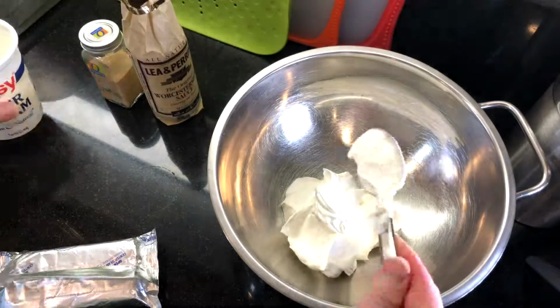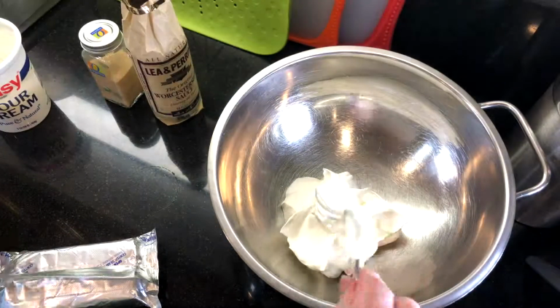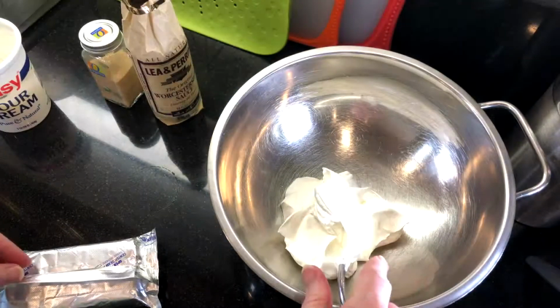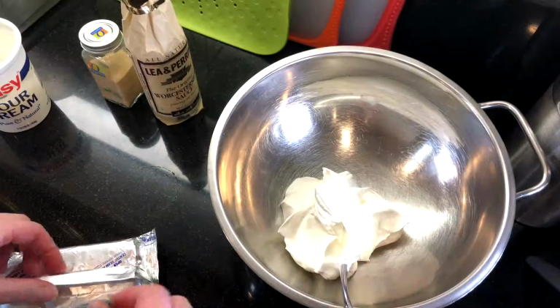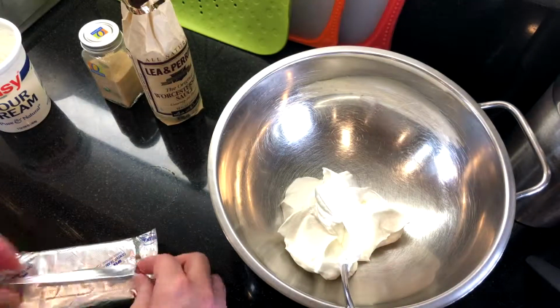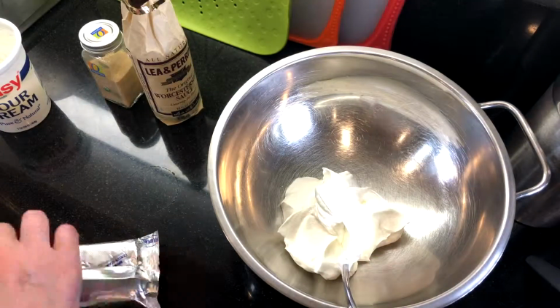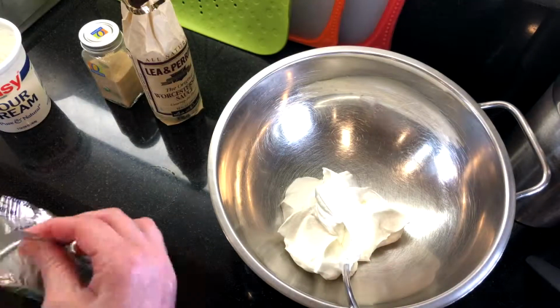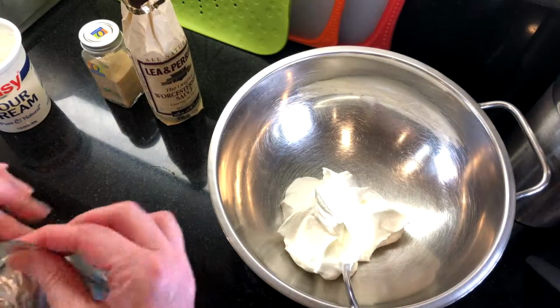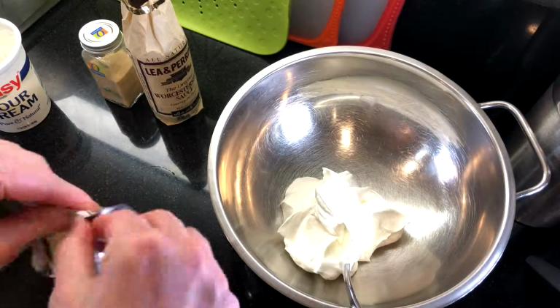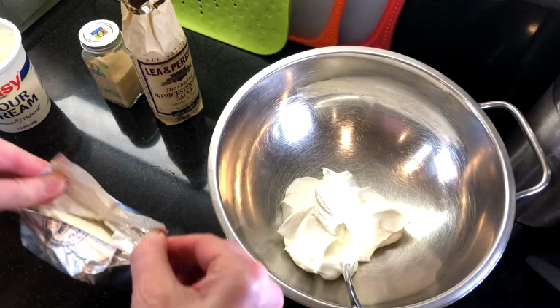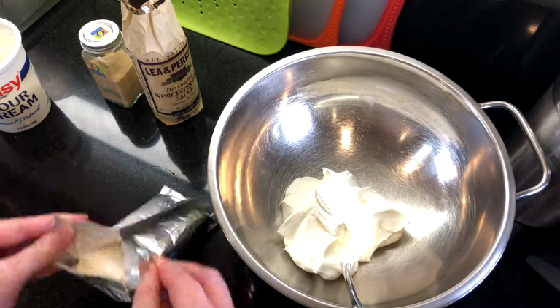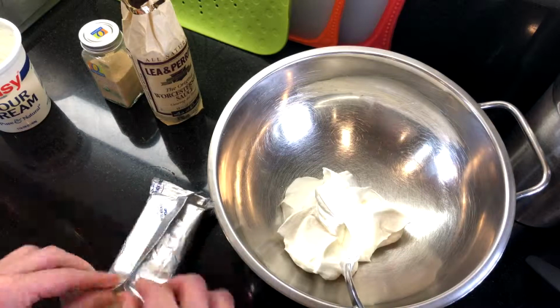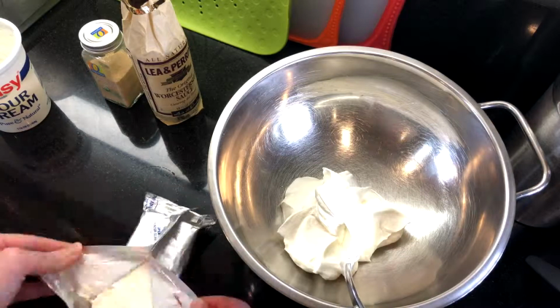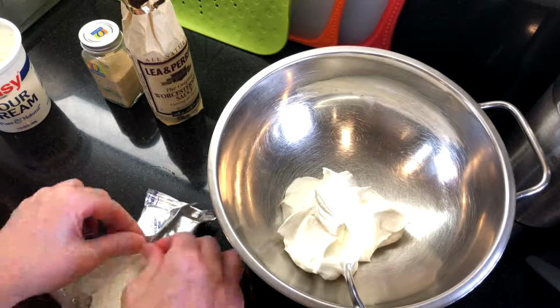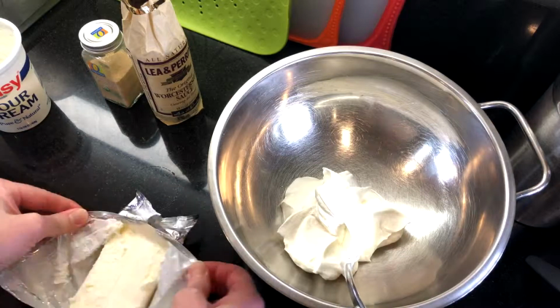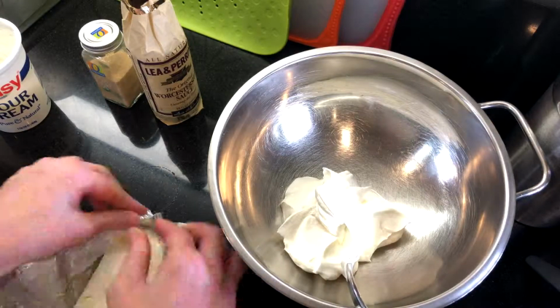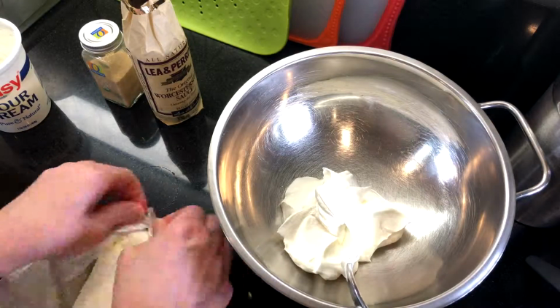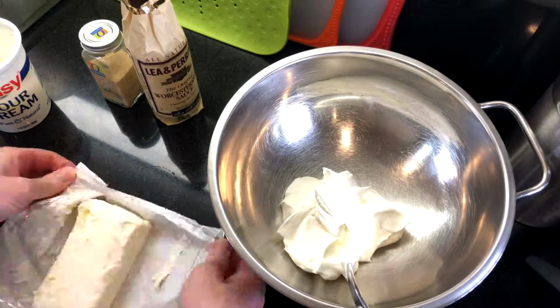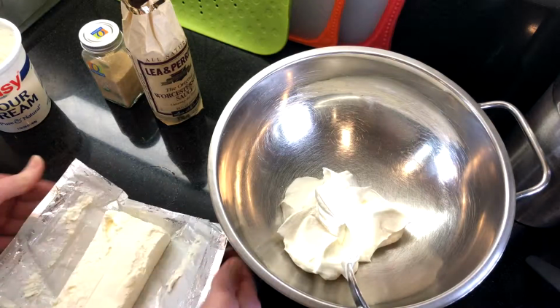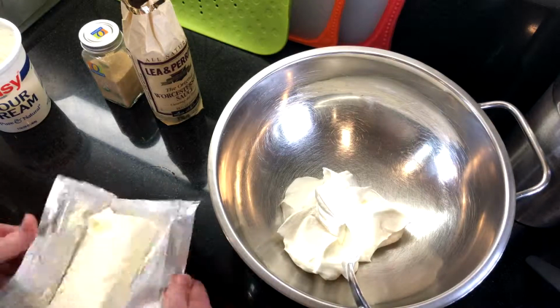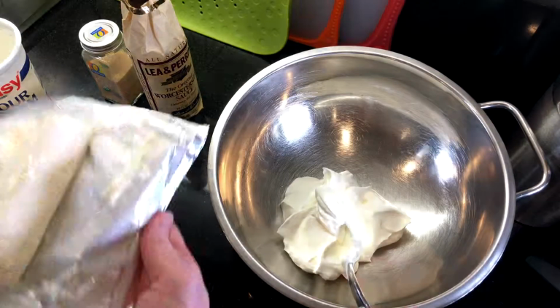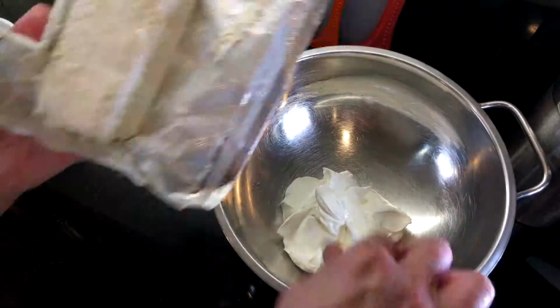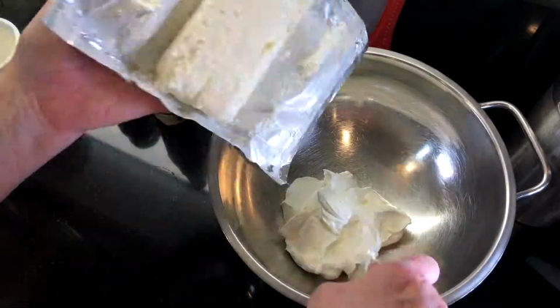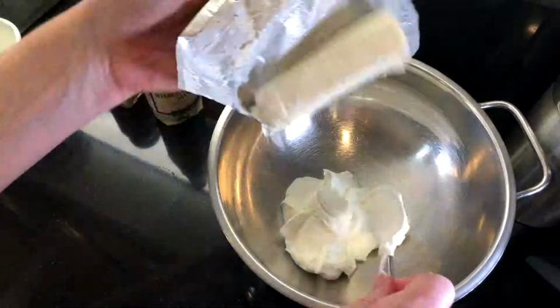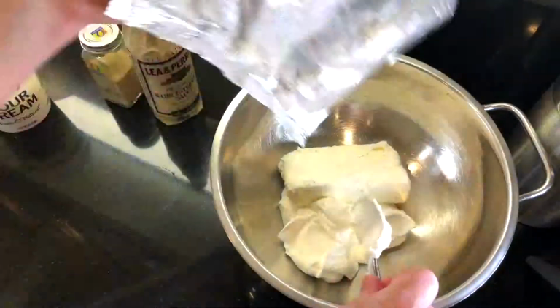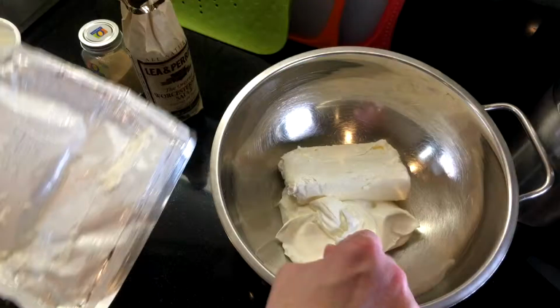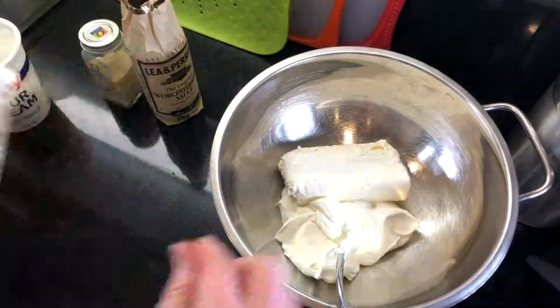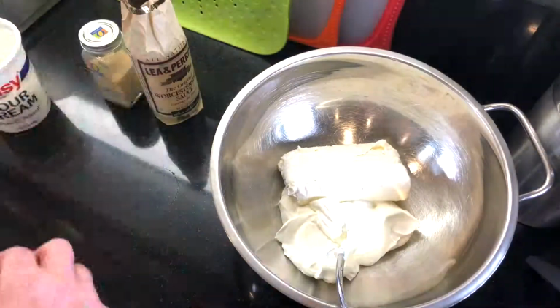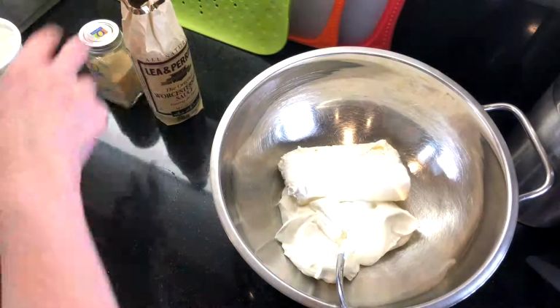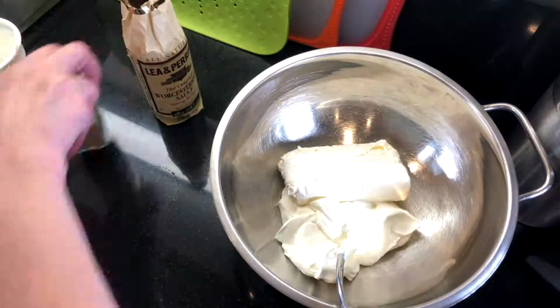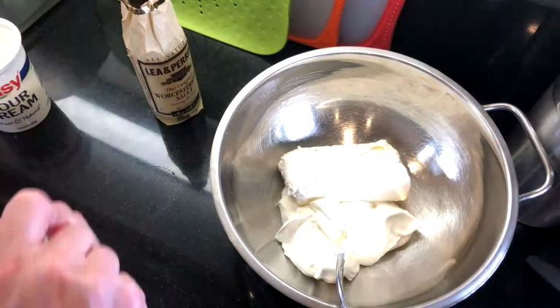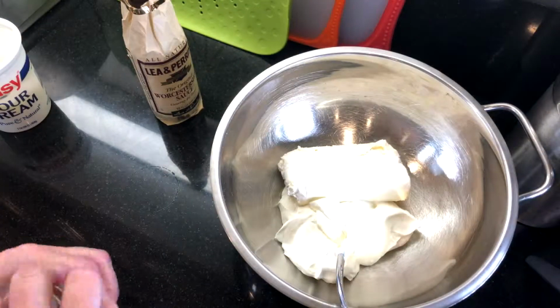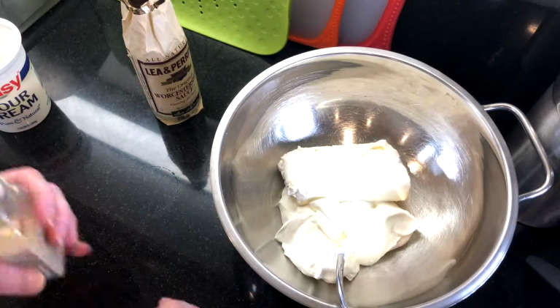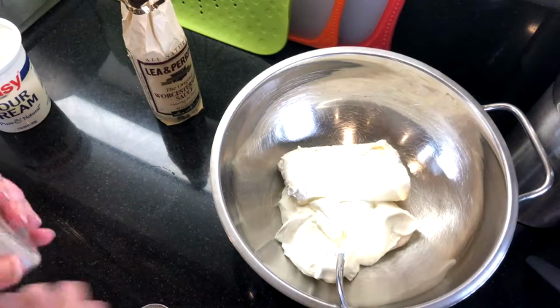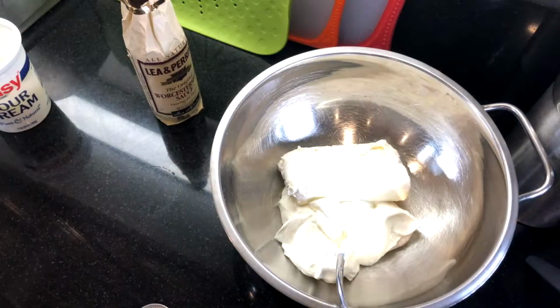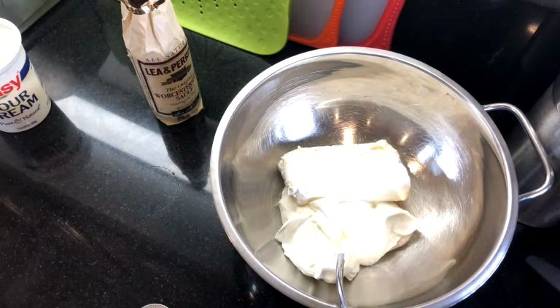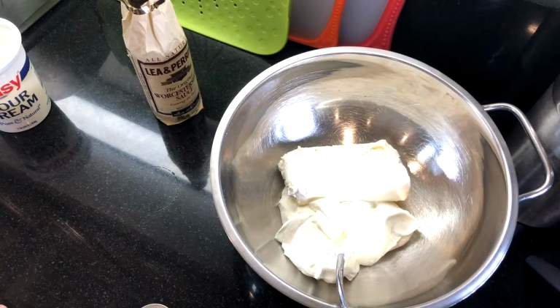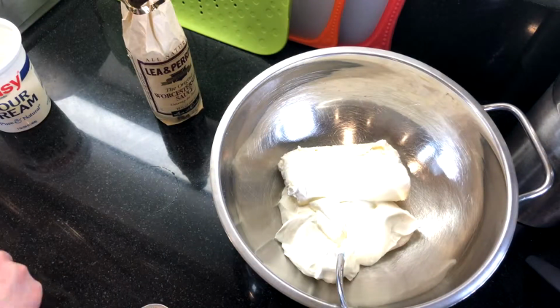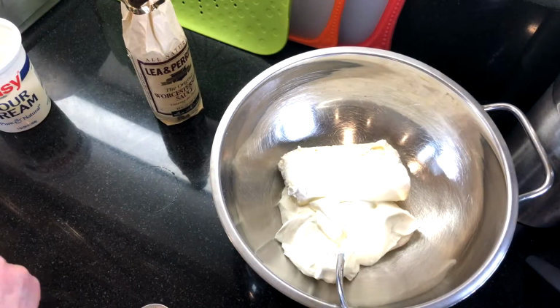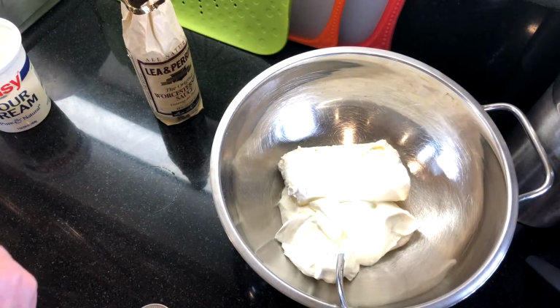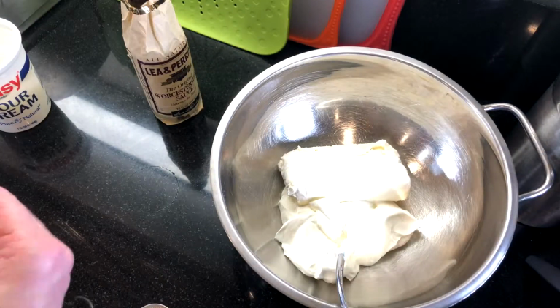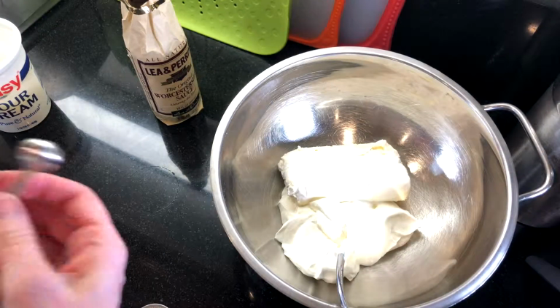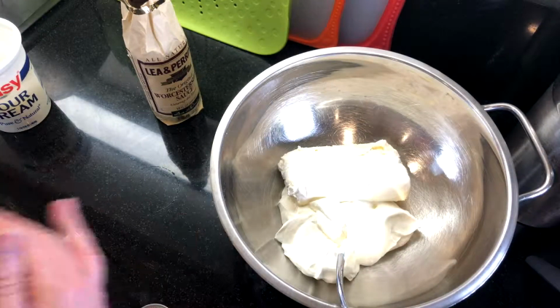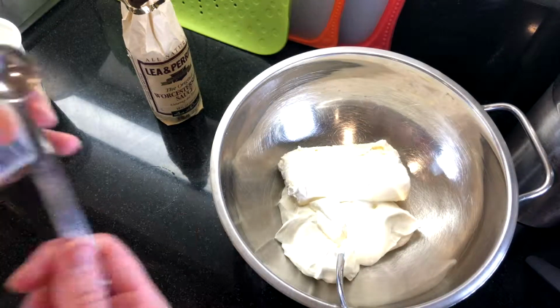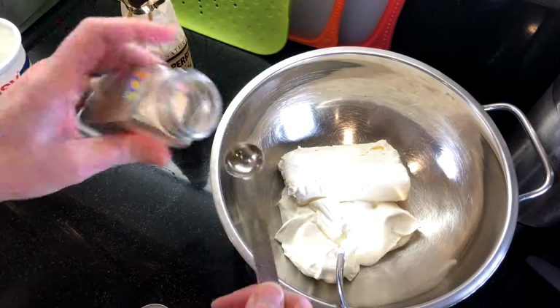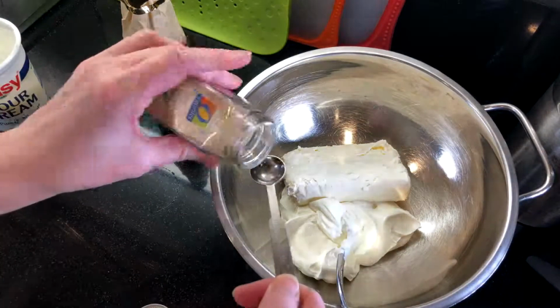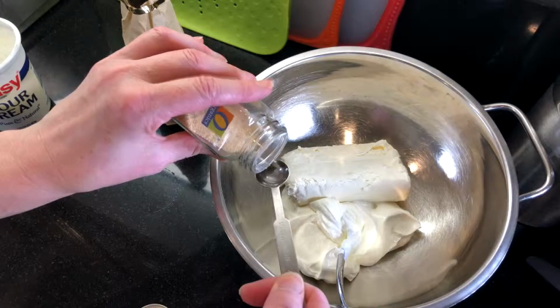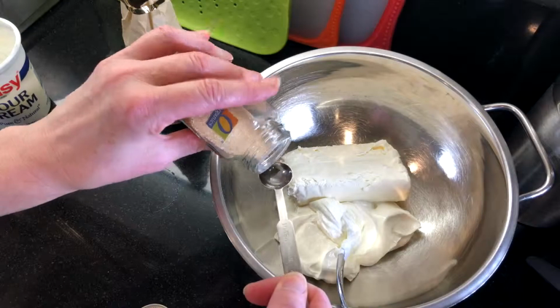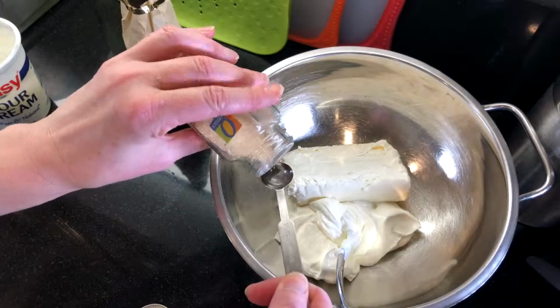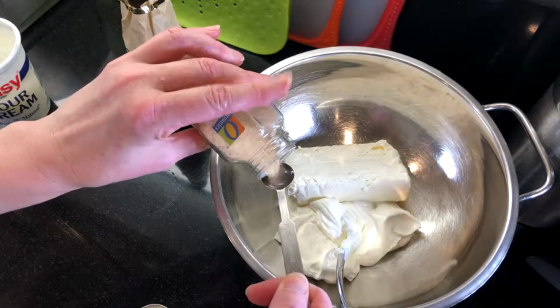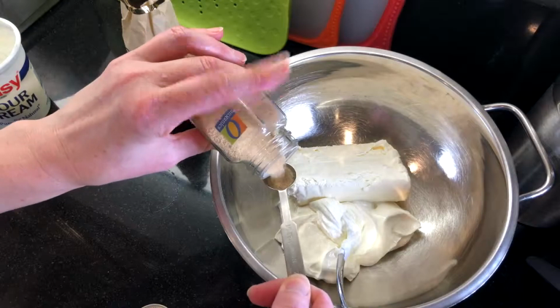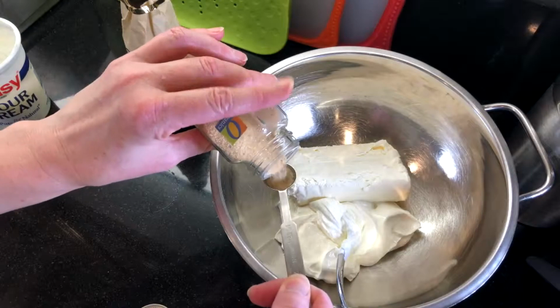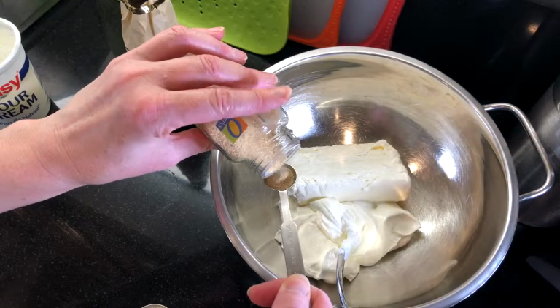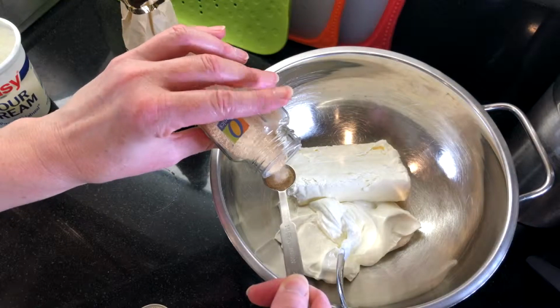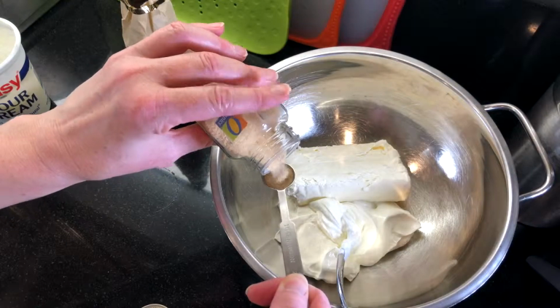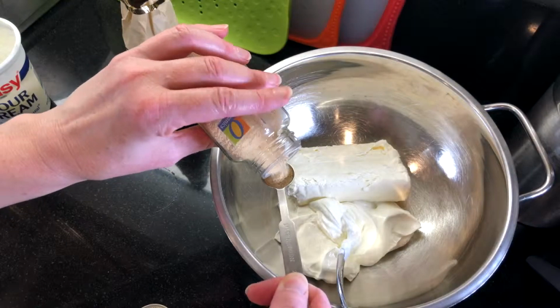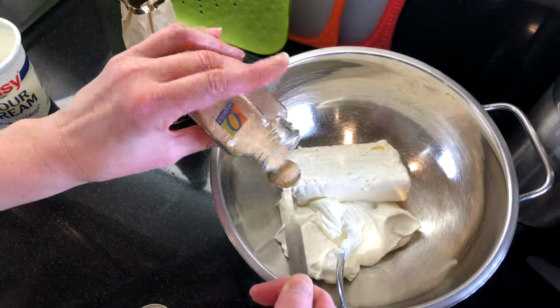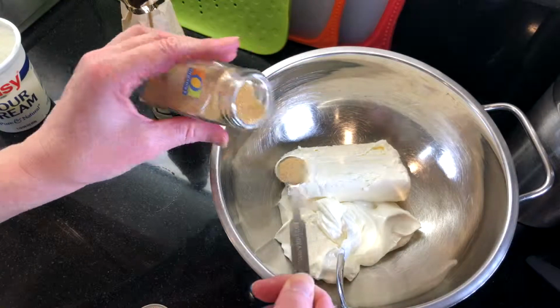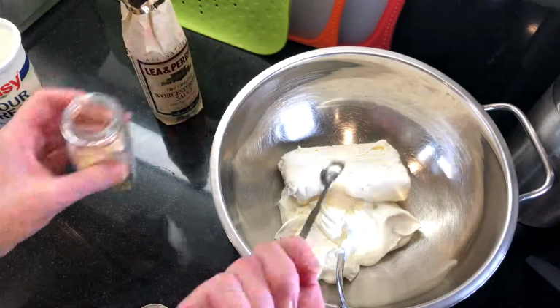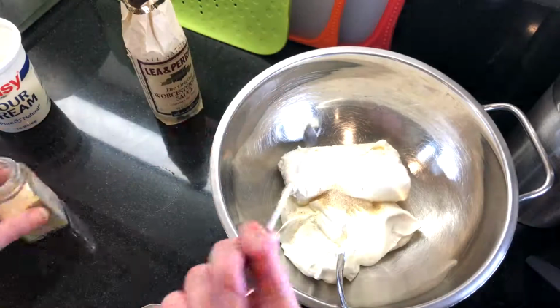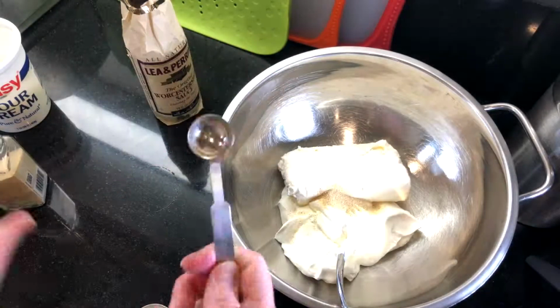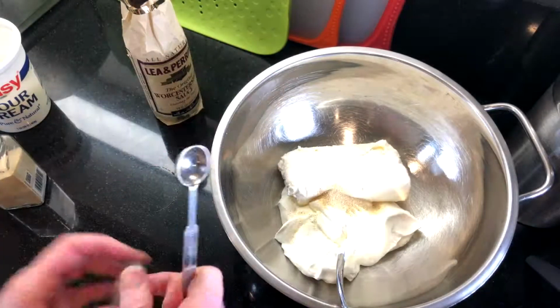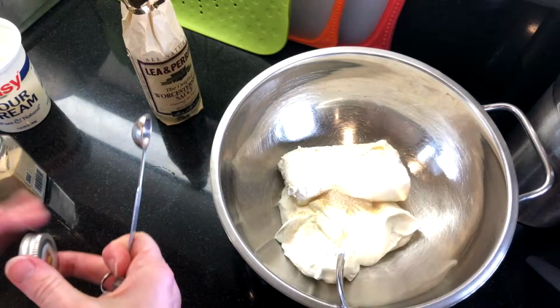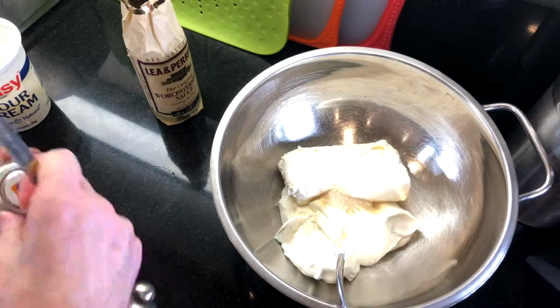Mix together softened cream cheese, sour cream, onion powder, and Worcestershire sauce.